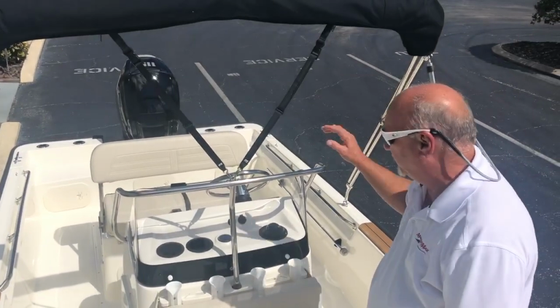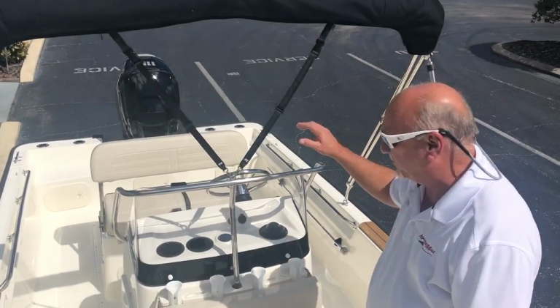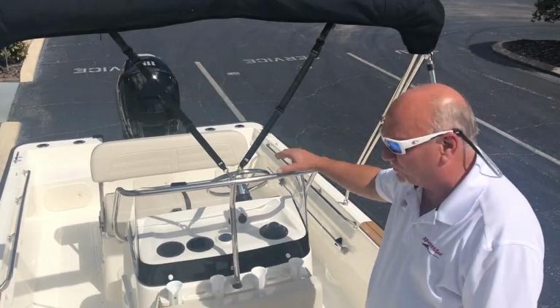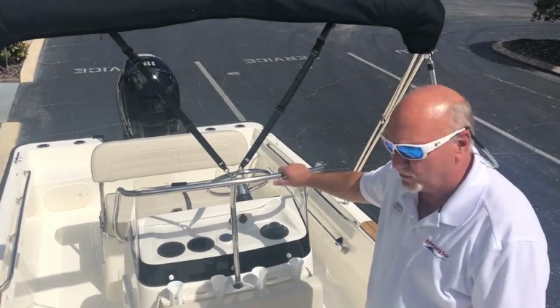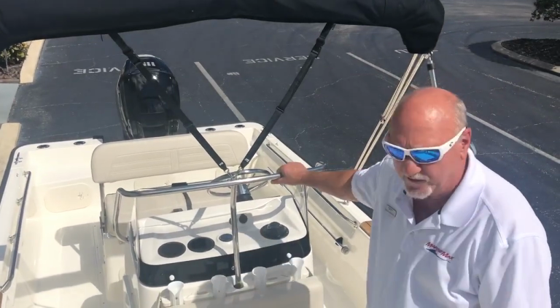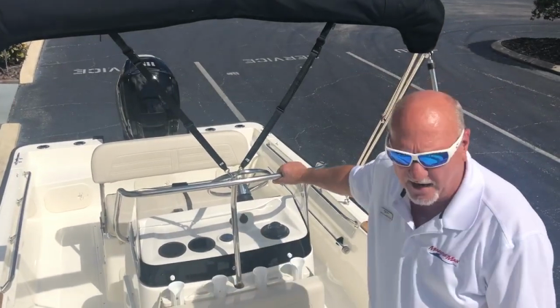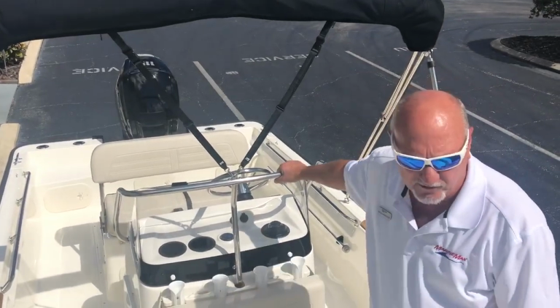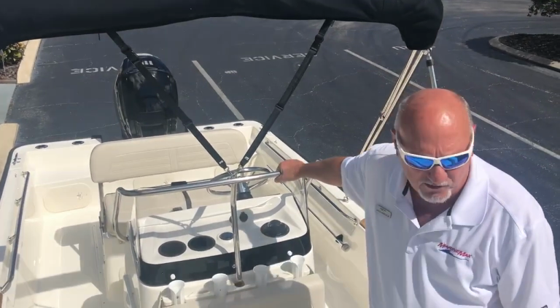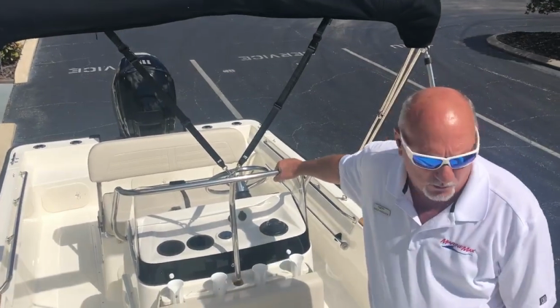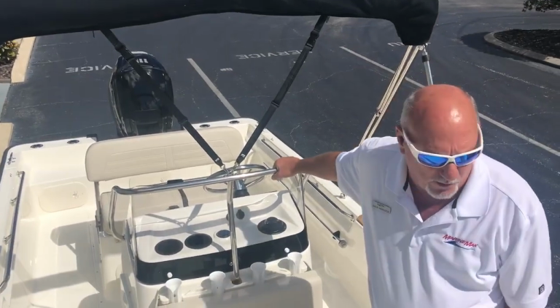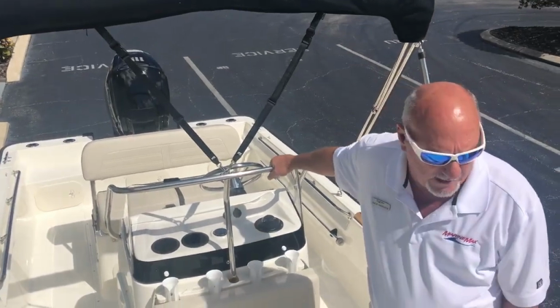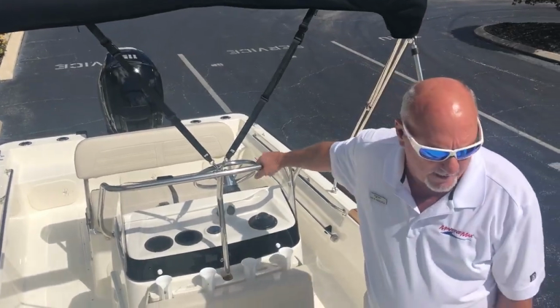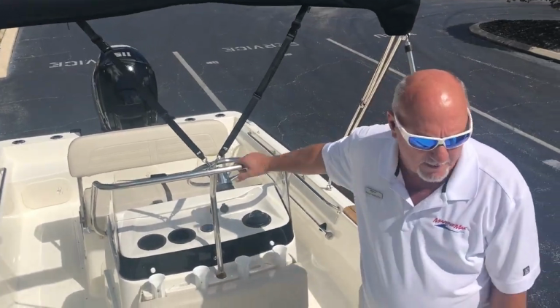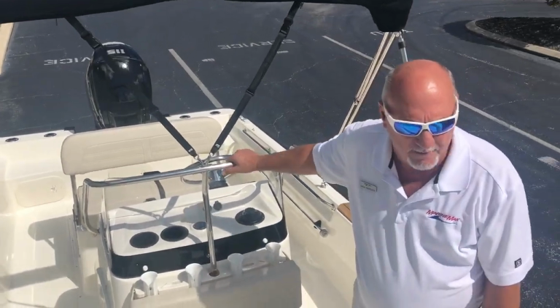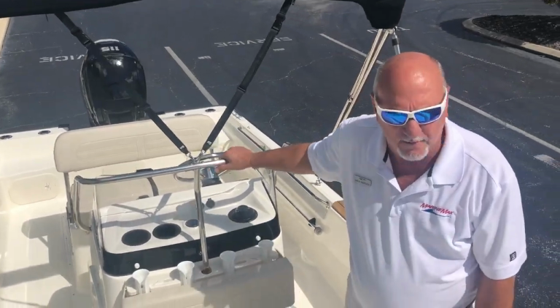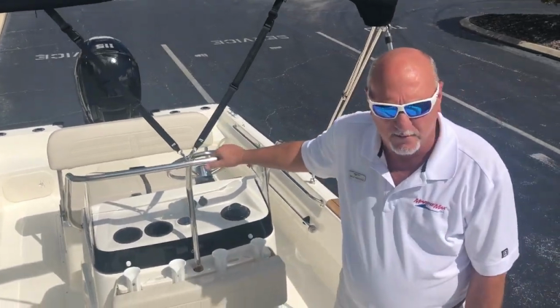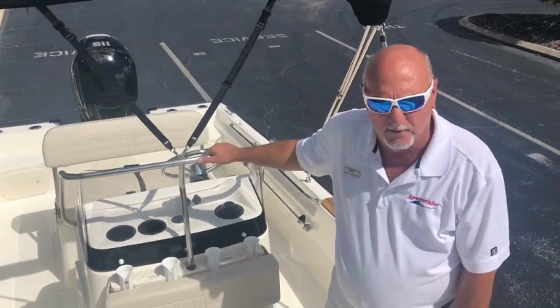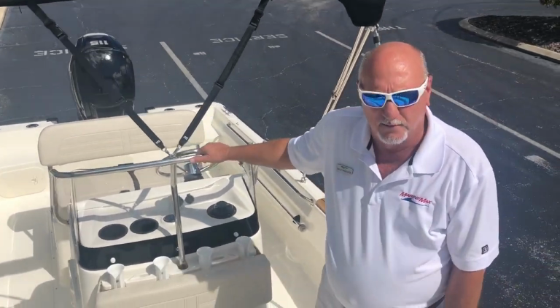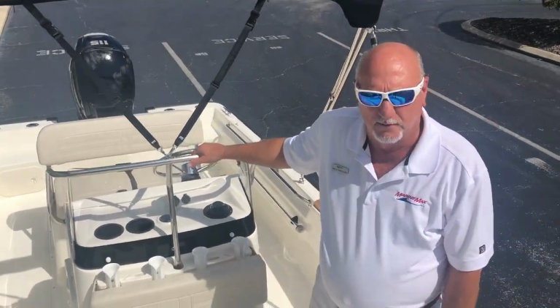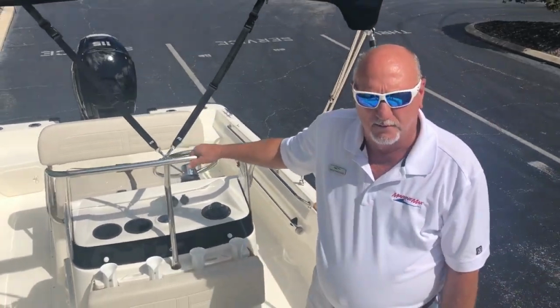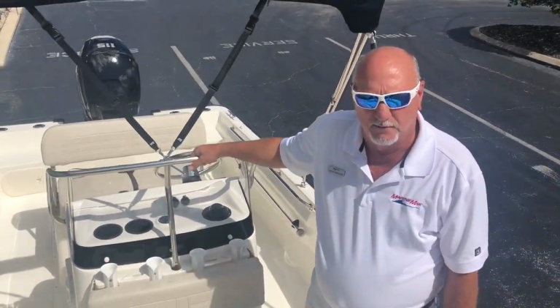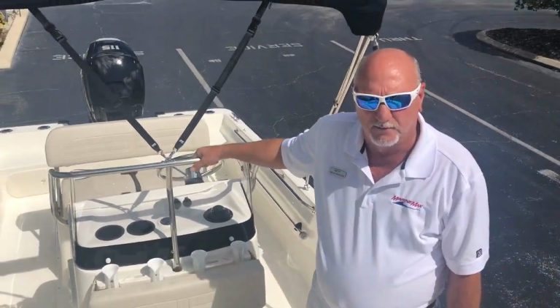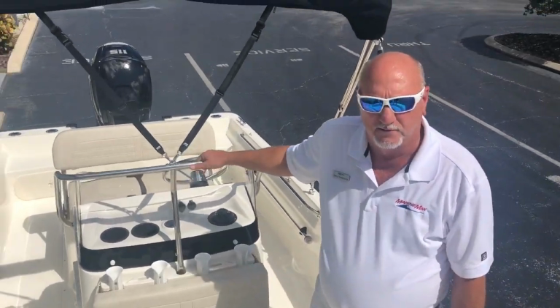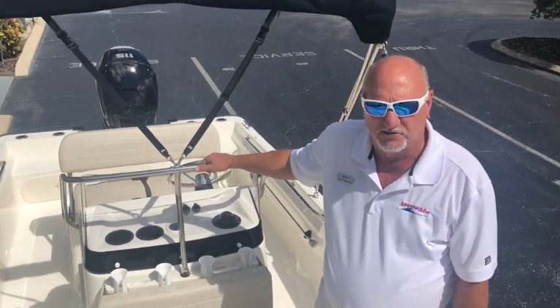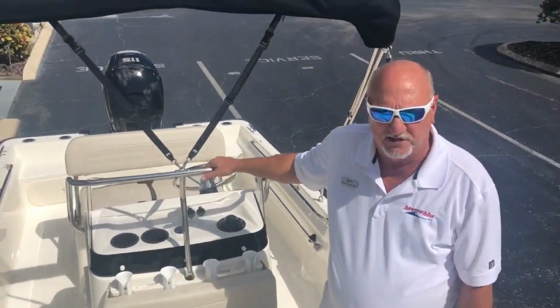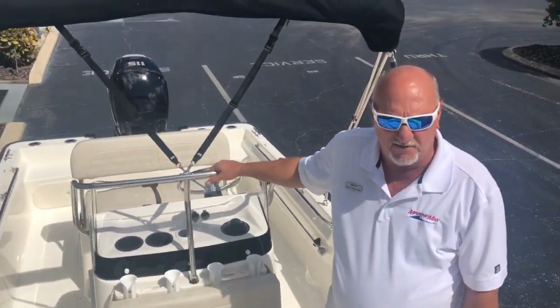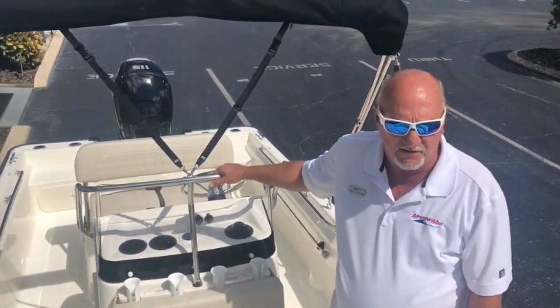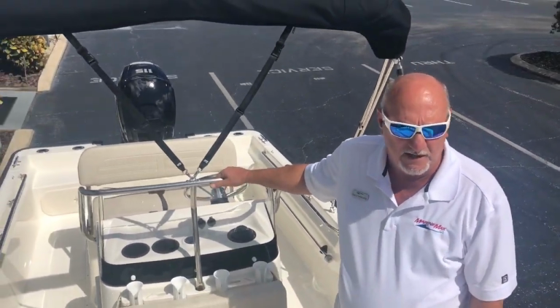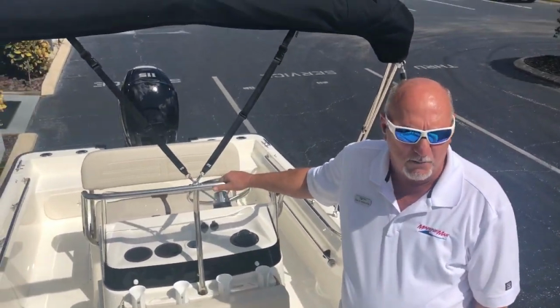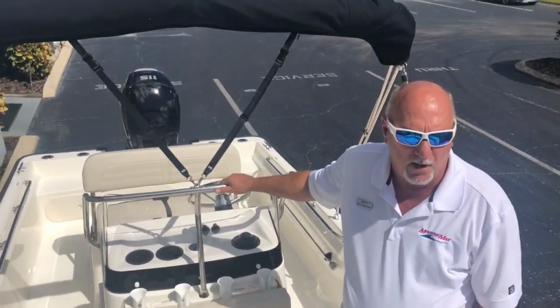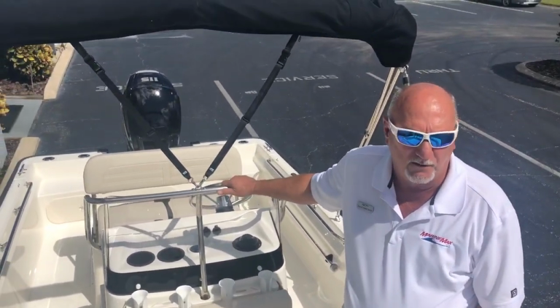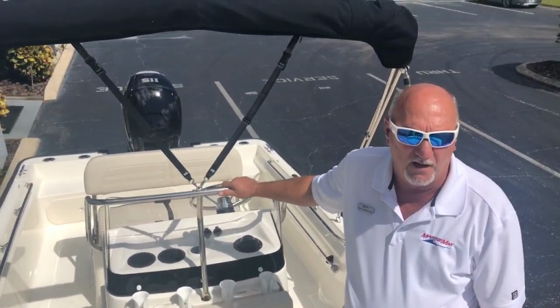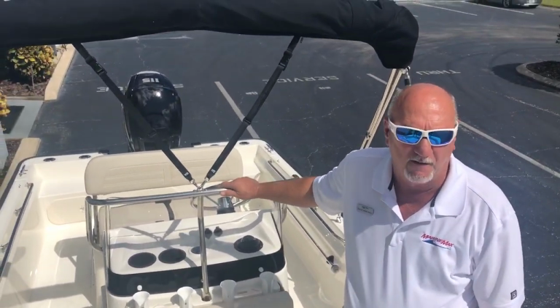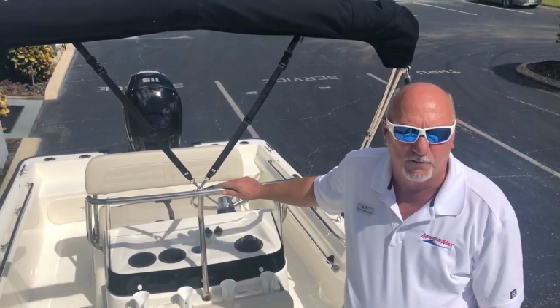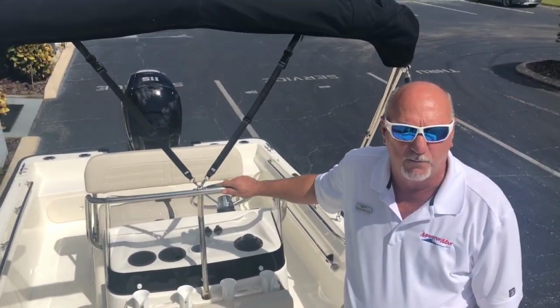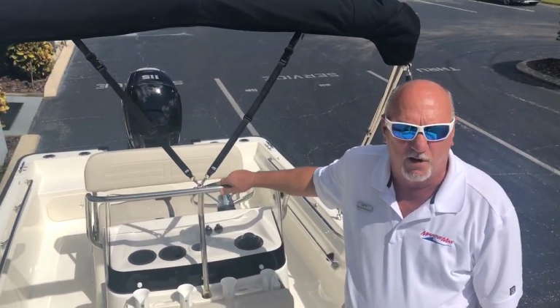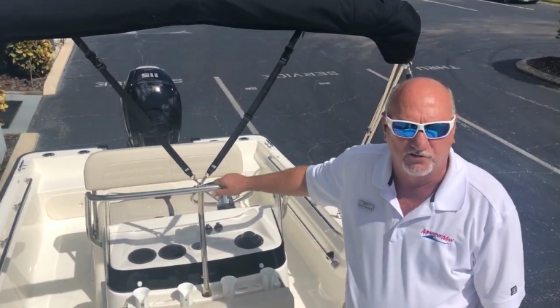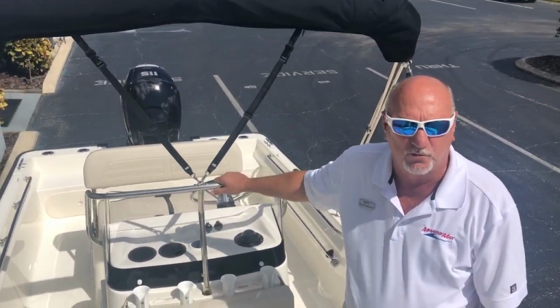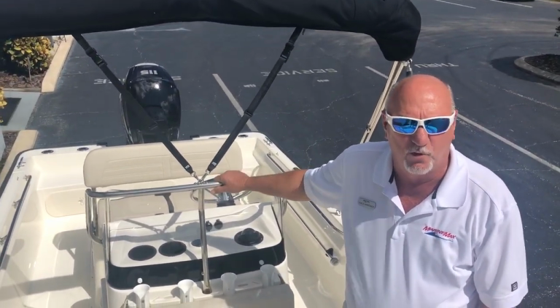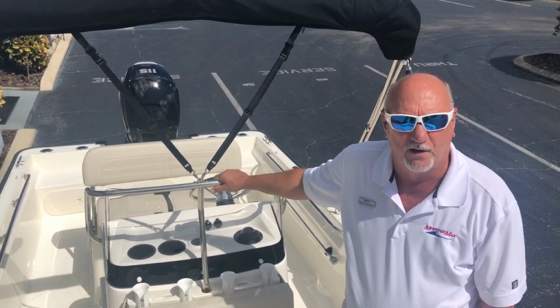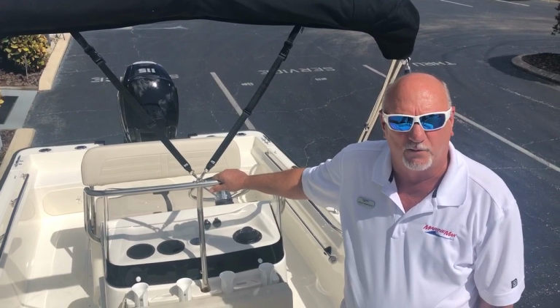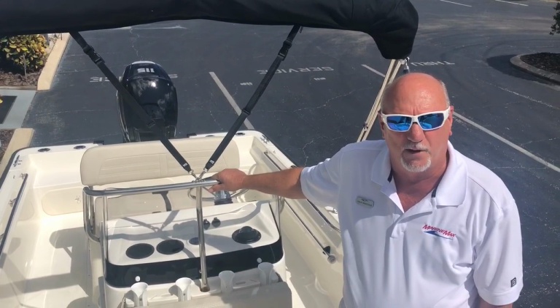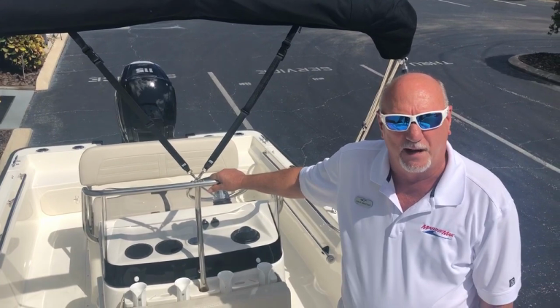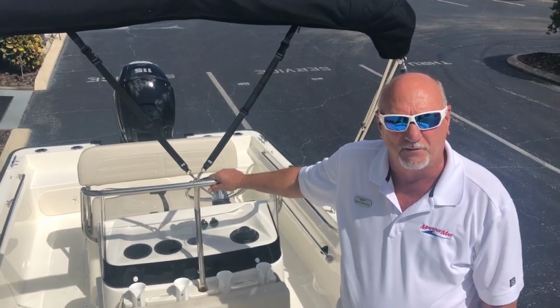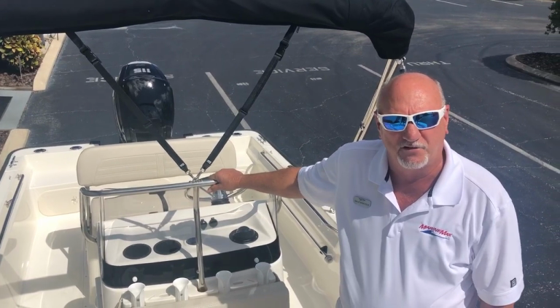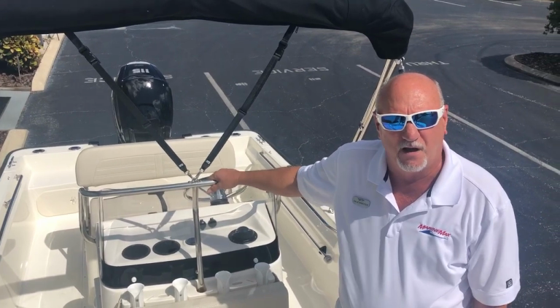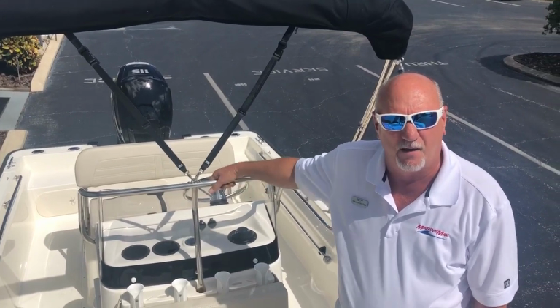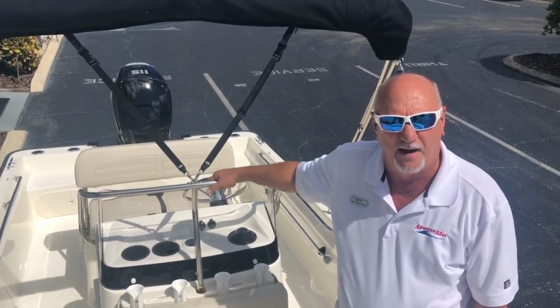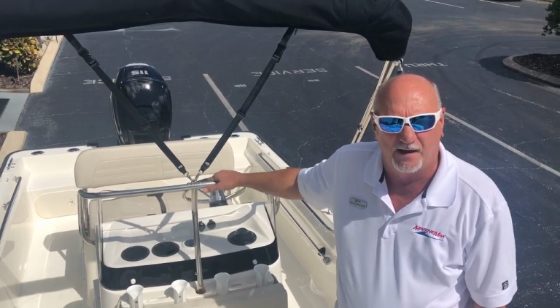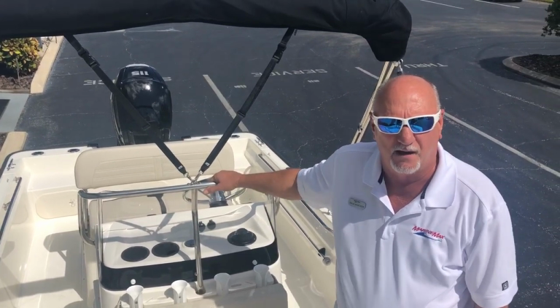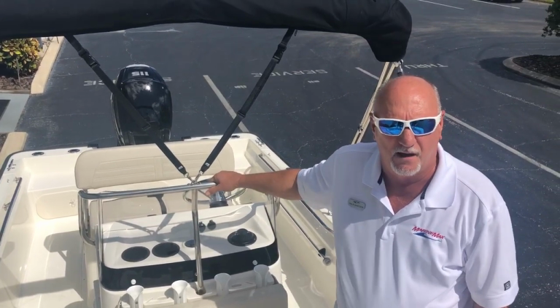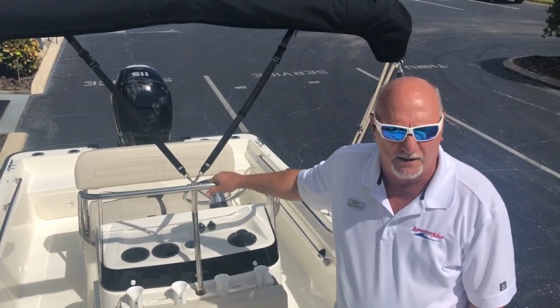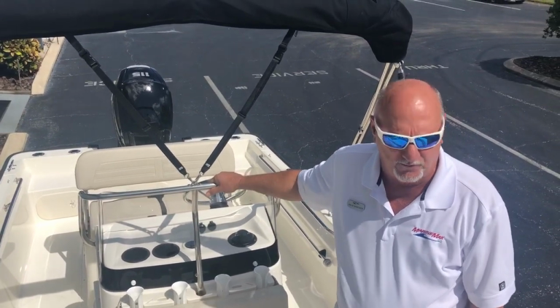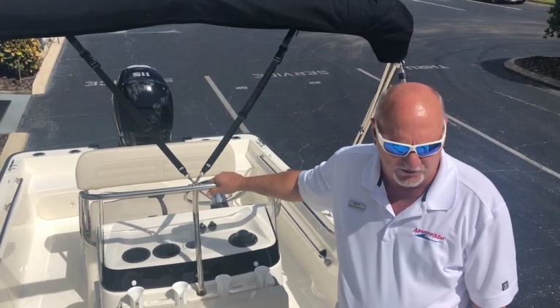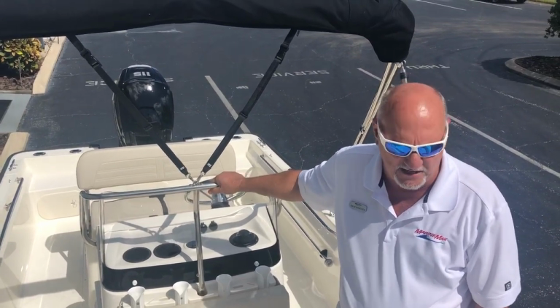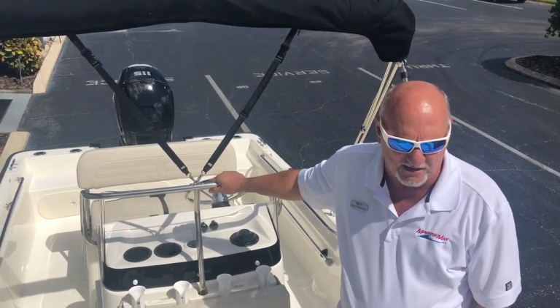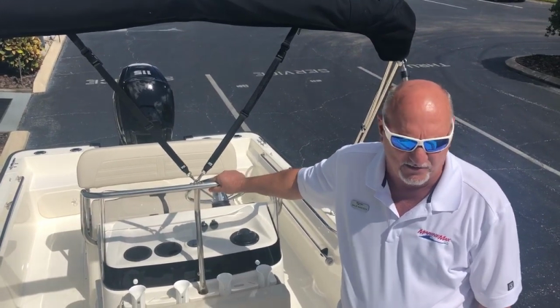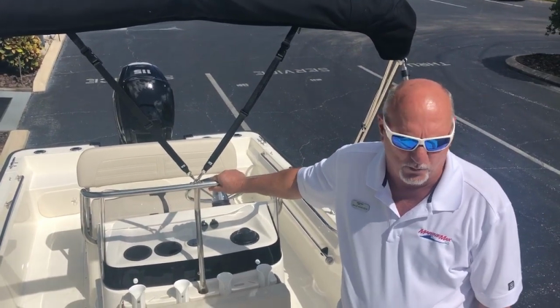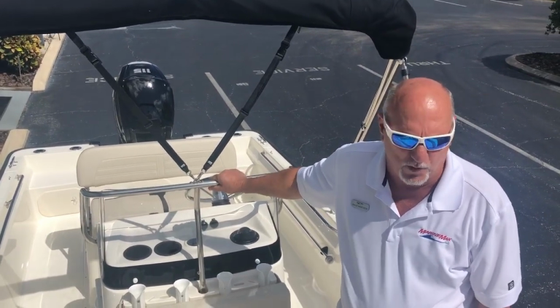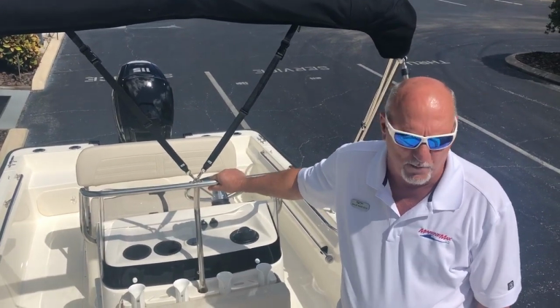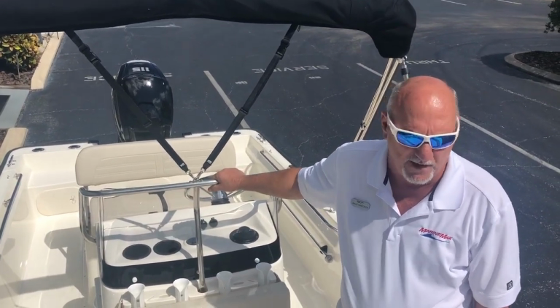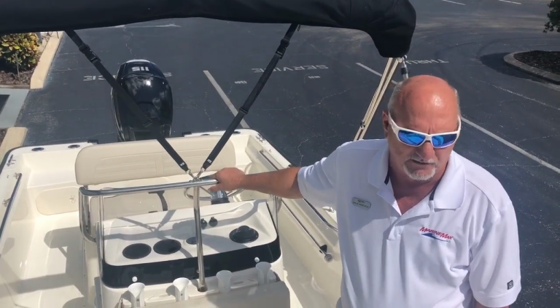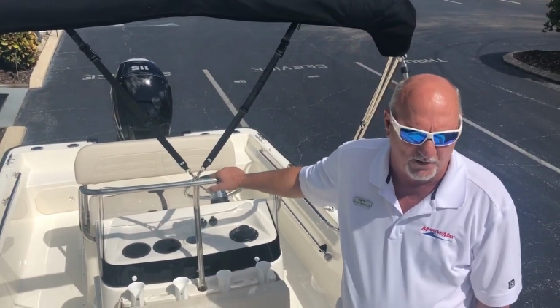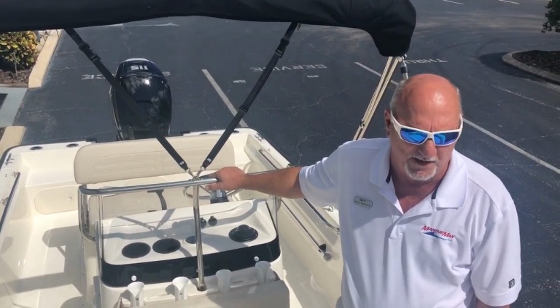This is the 2020 17 Montauk from Boston Whaler. My name is Dale Hancock. Come see us at Marine Max Orlando.